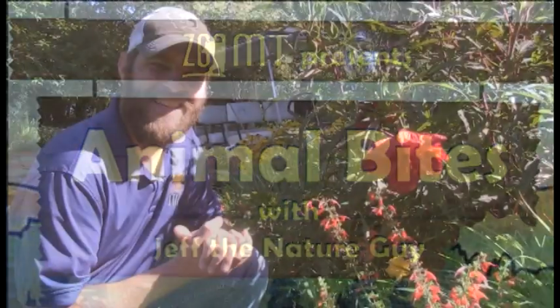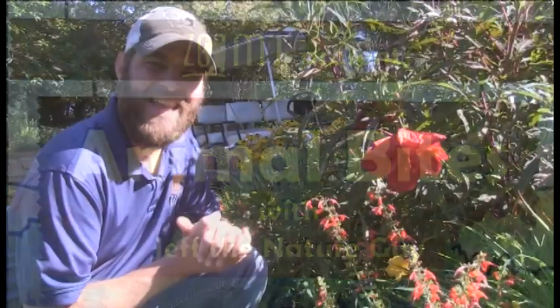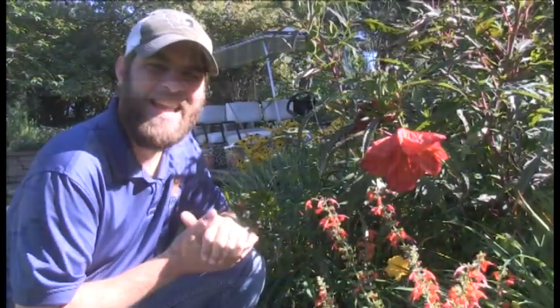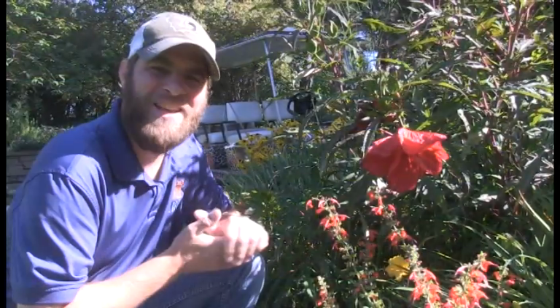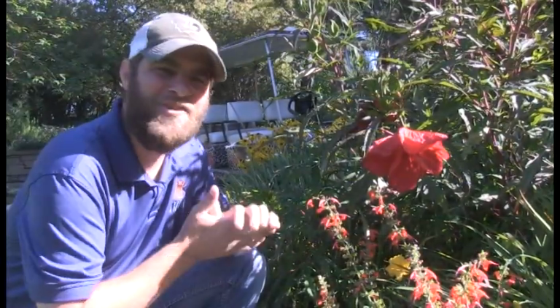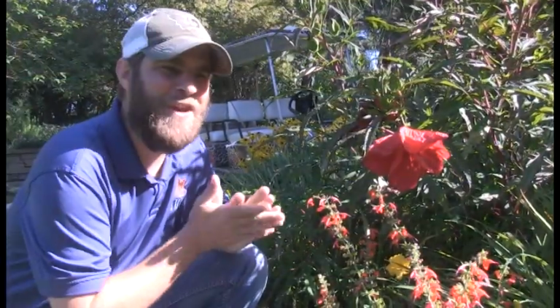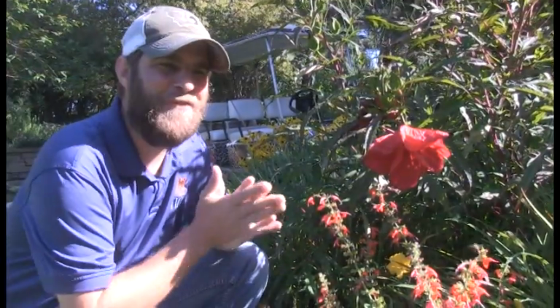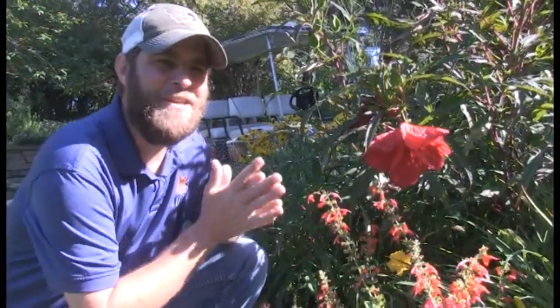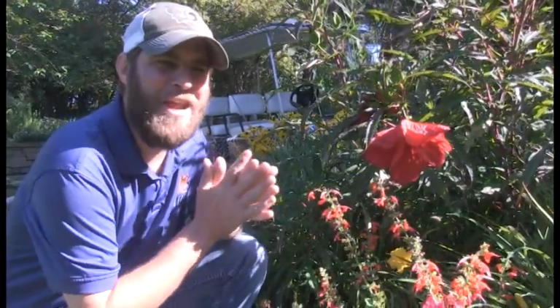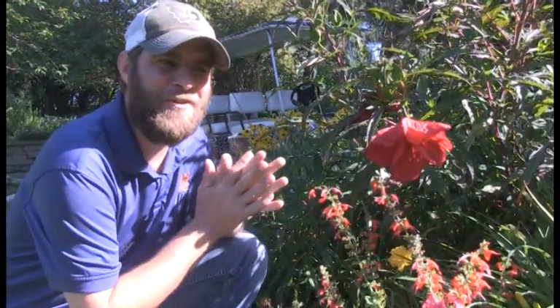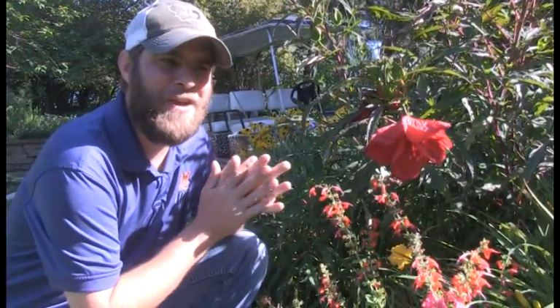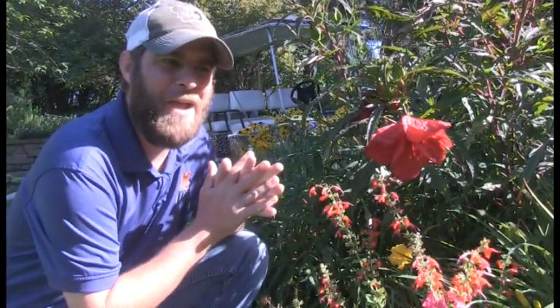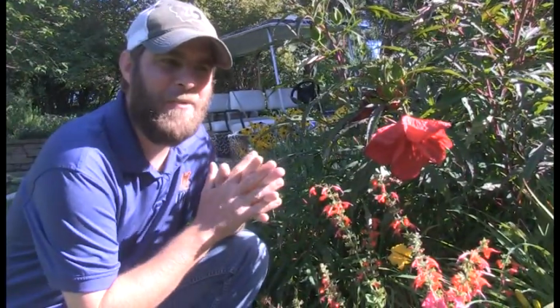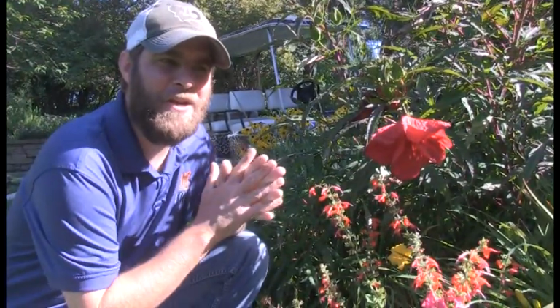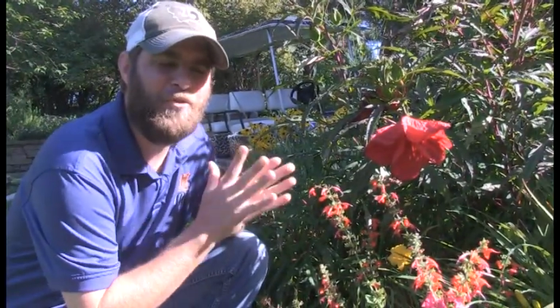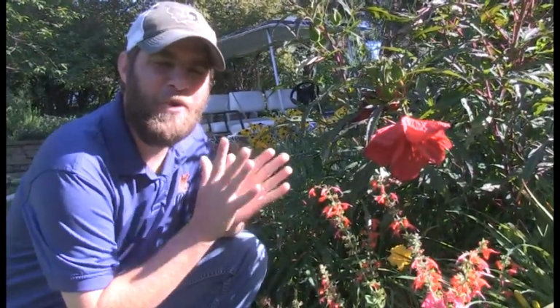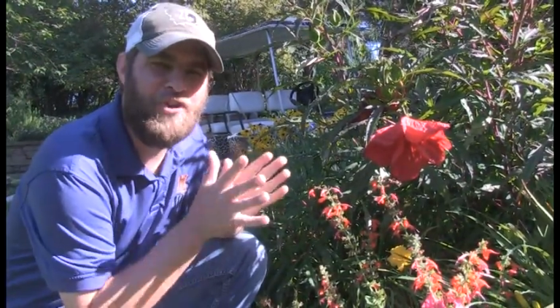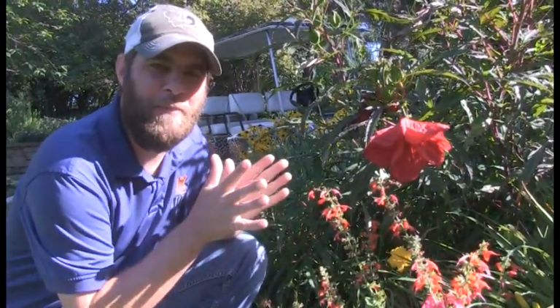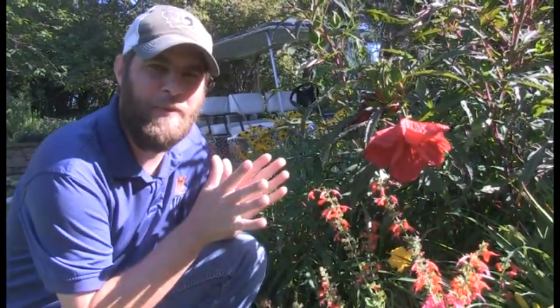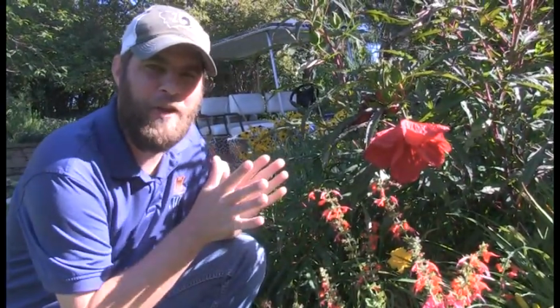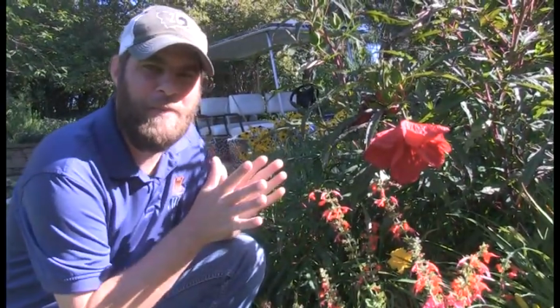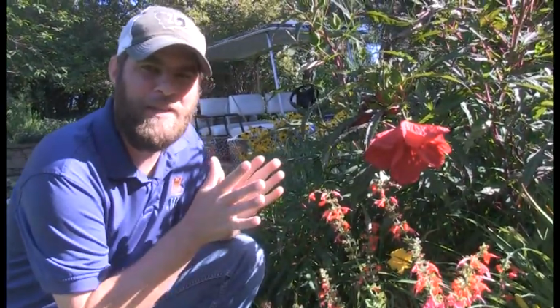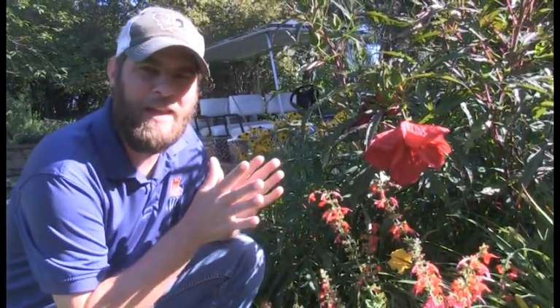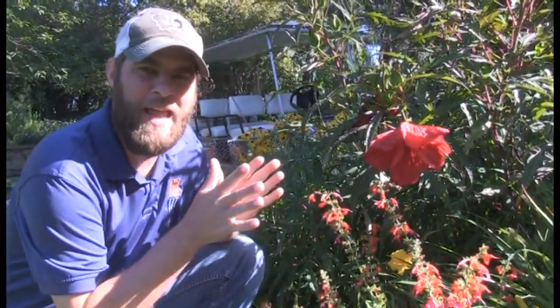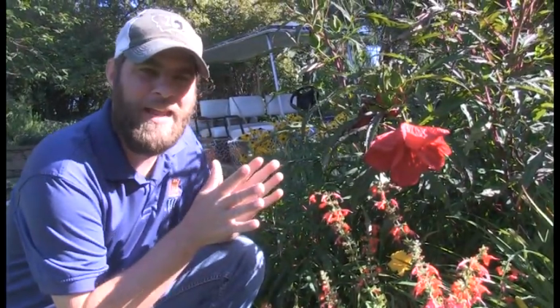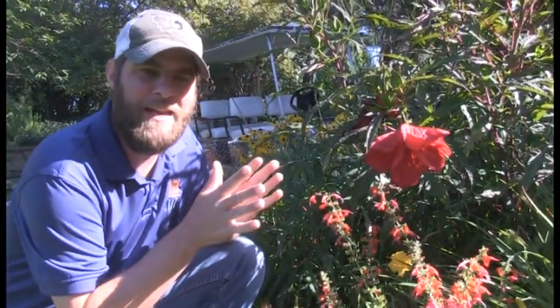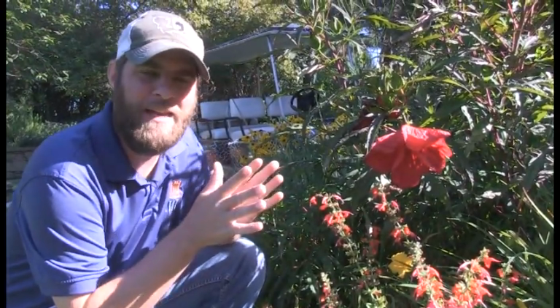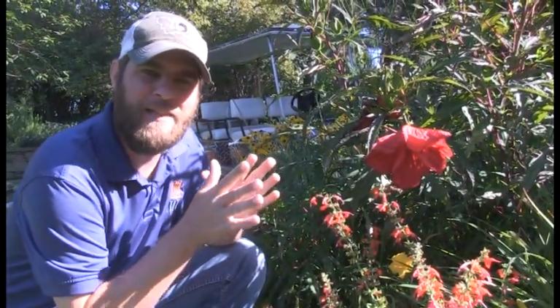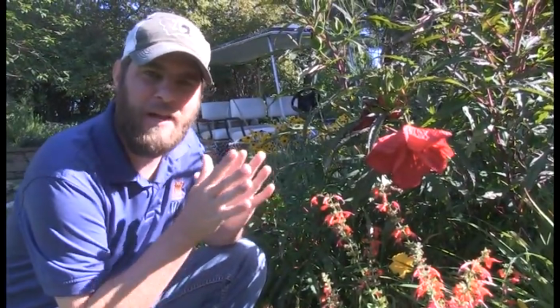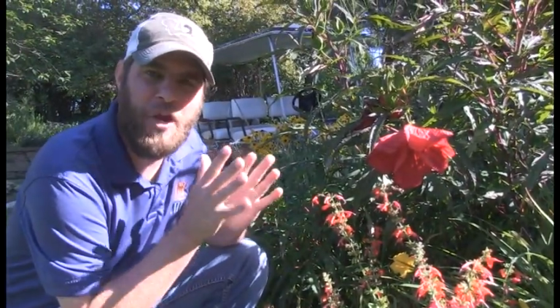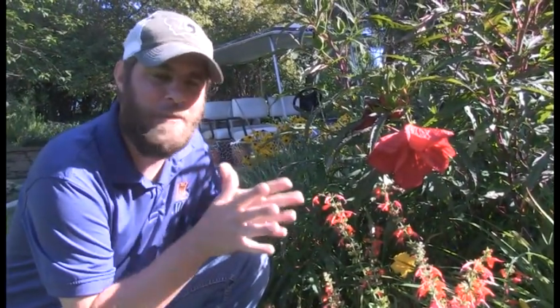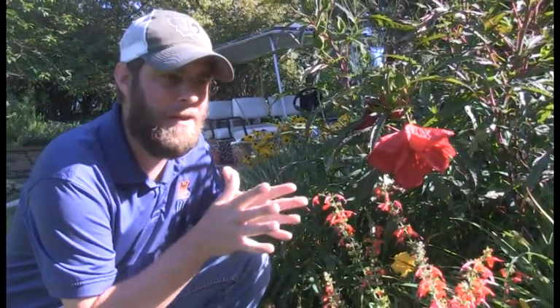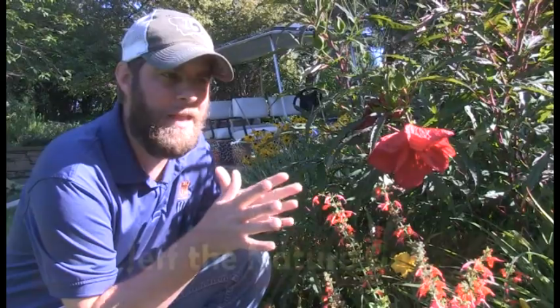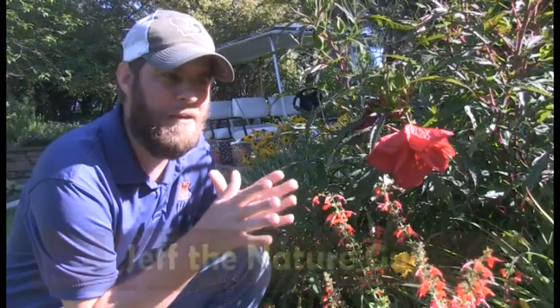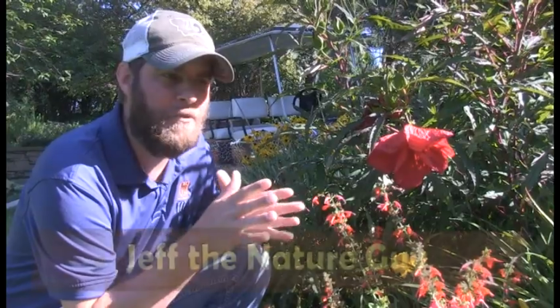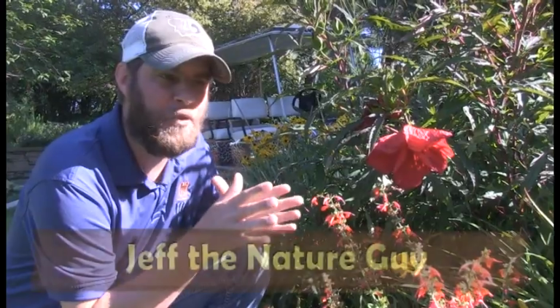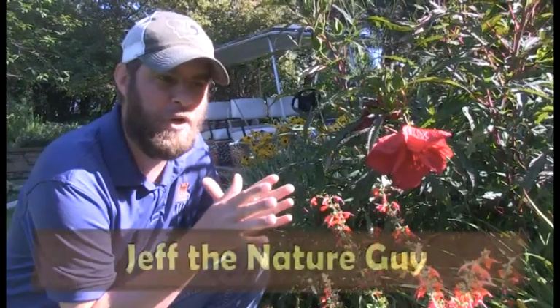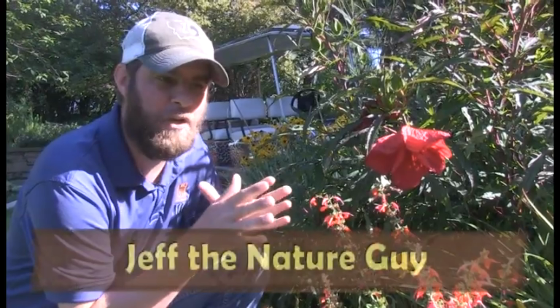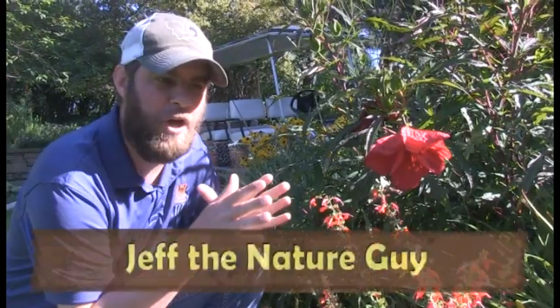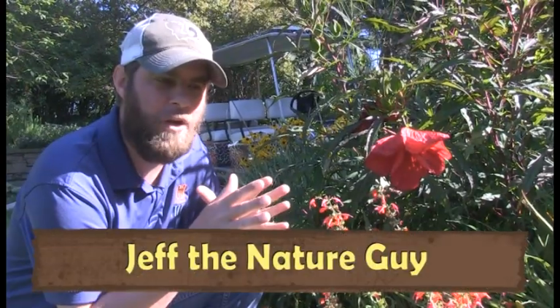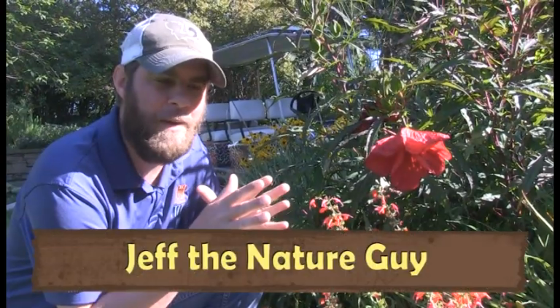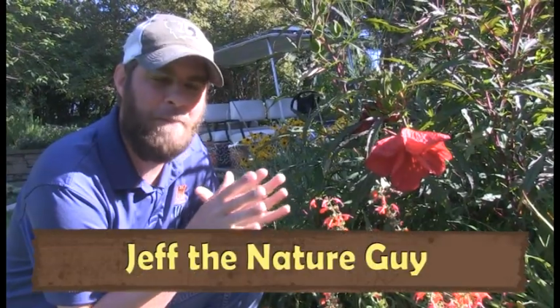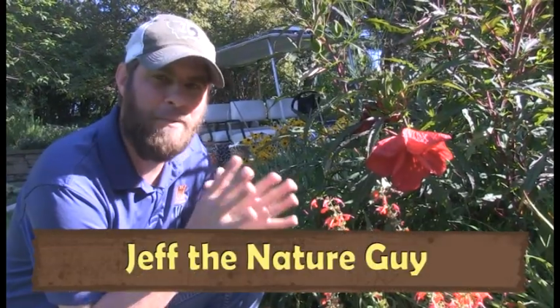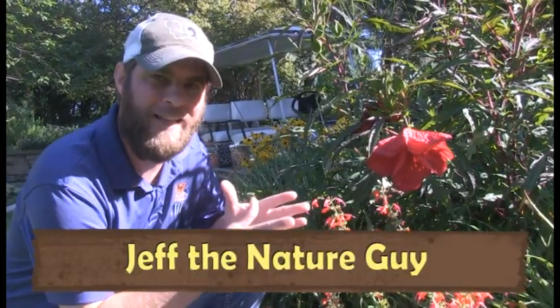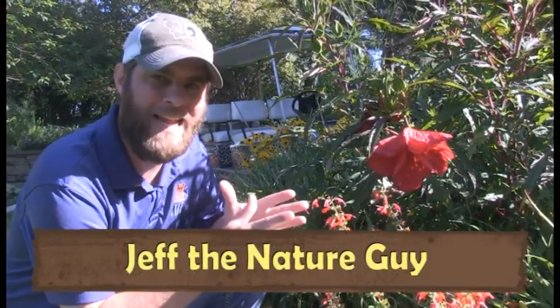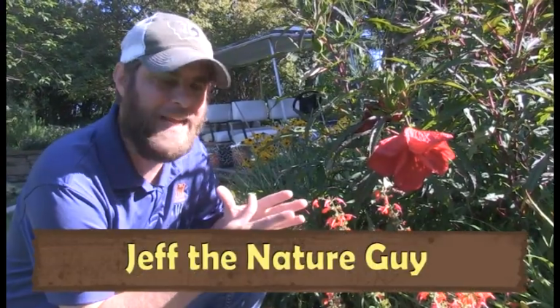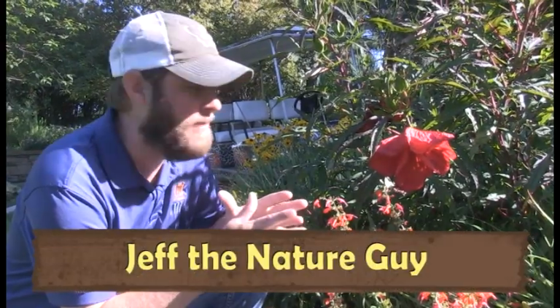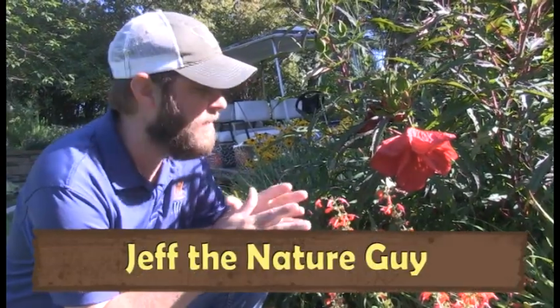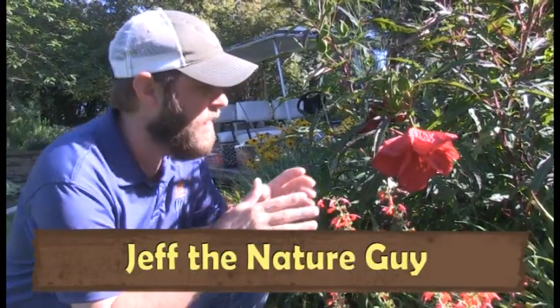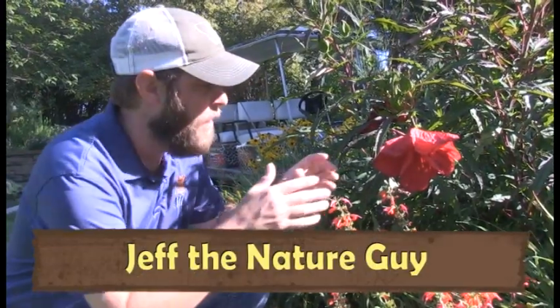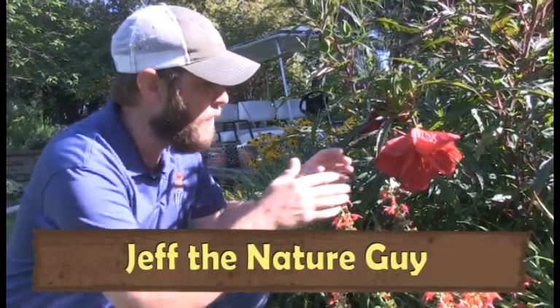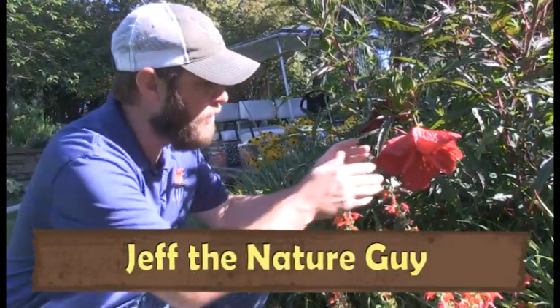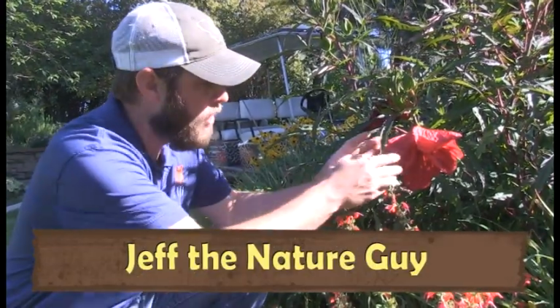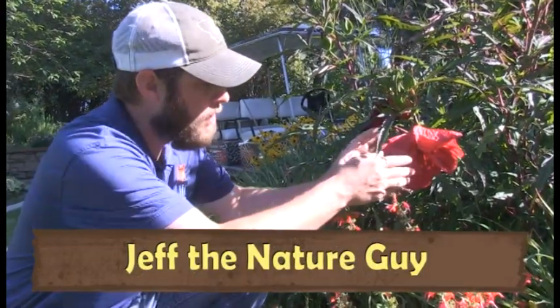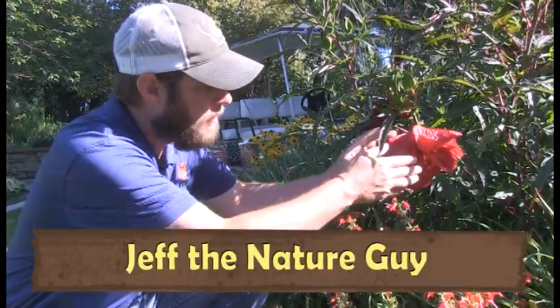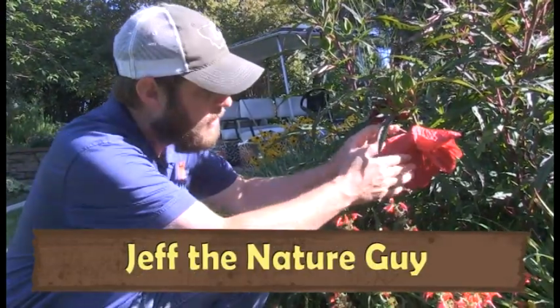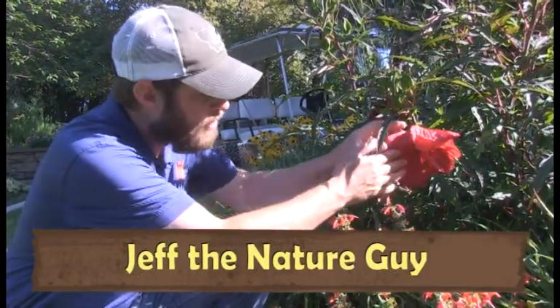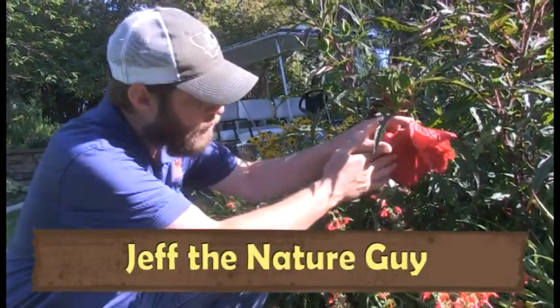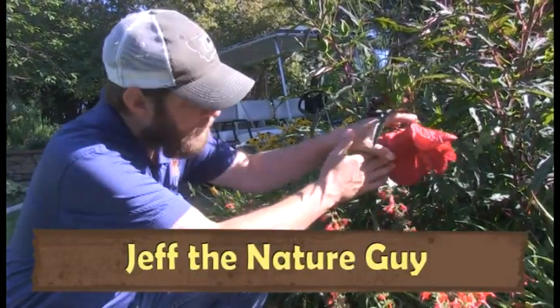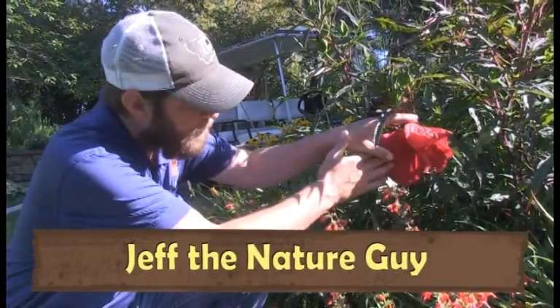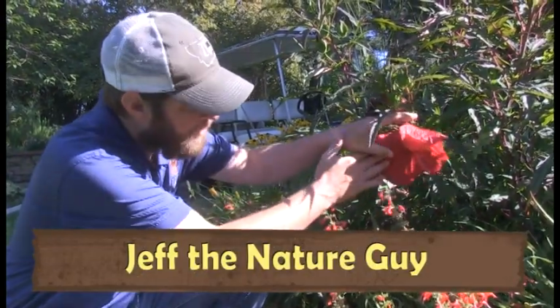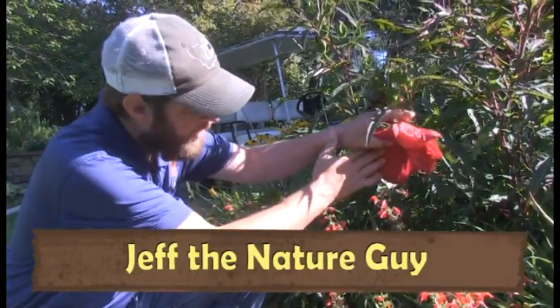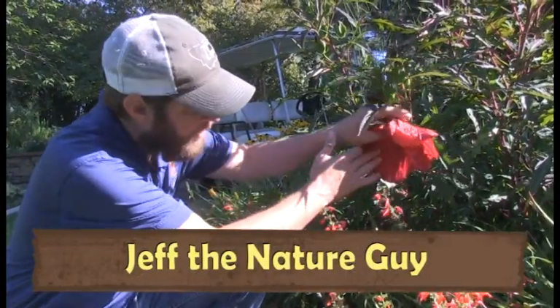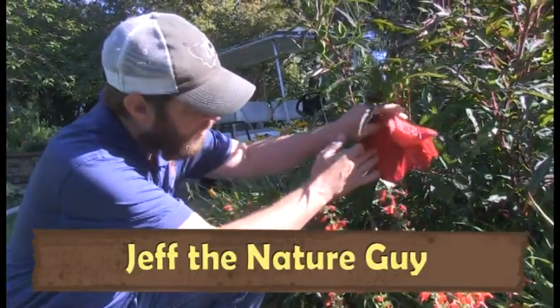Hey guys, Jeff the Nature Guy. We're going to switch it up a little bit today and instead of talking about animals, we're going to talk about plants and we're going to talk about this one in particular.